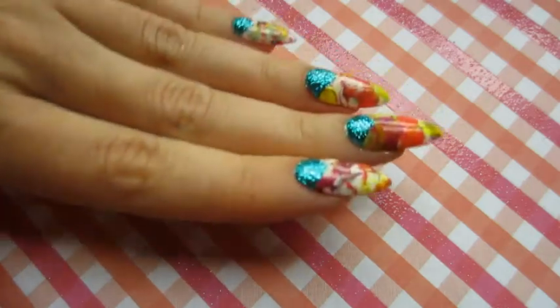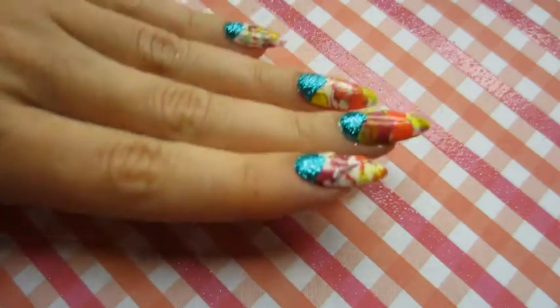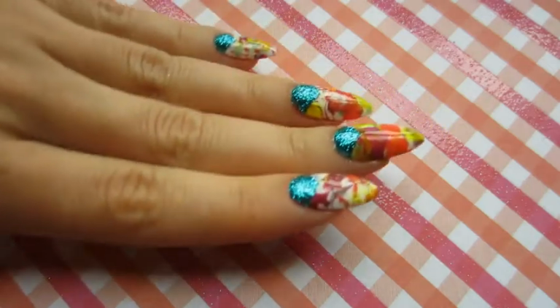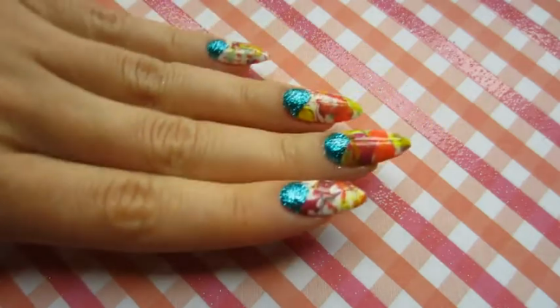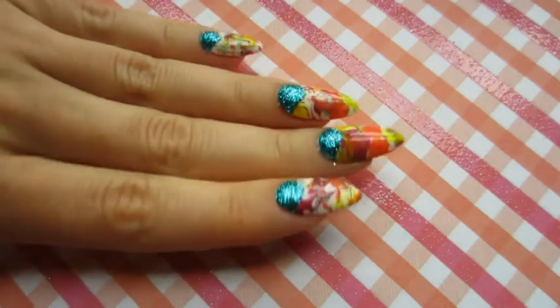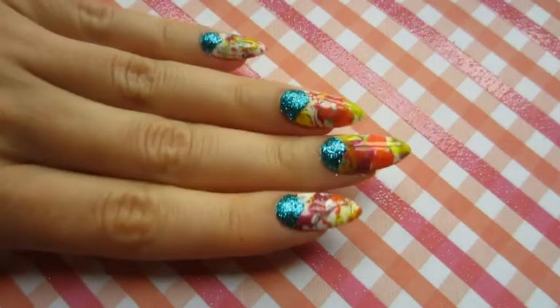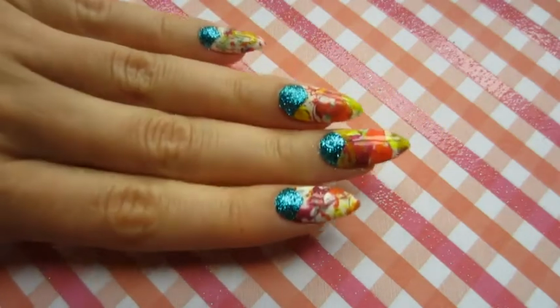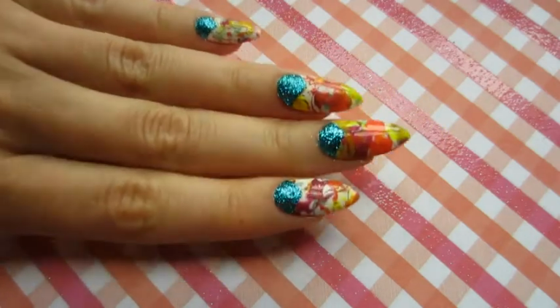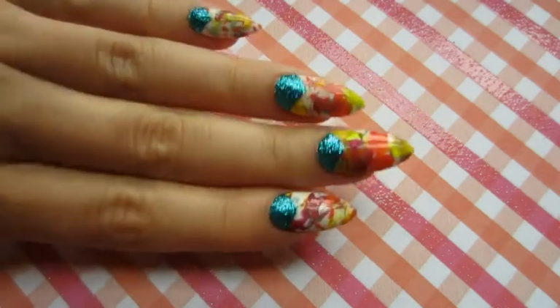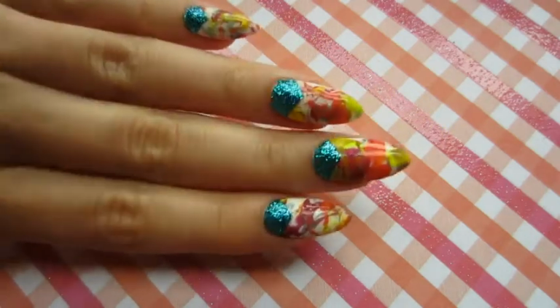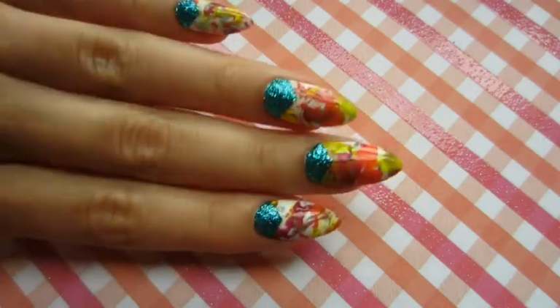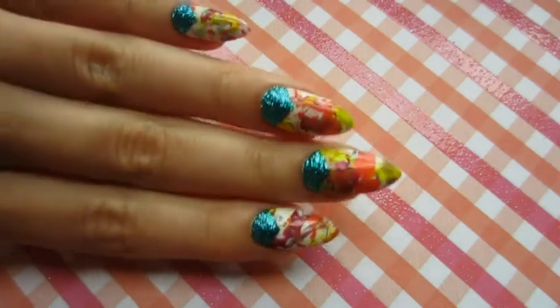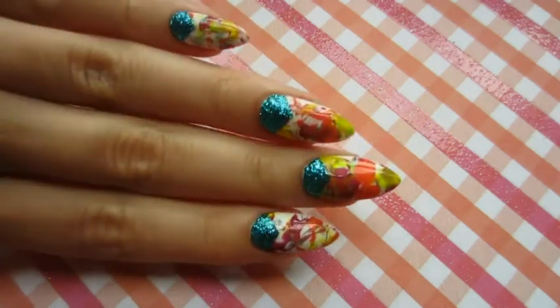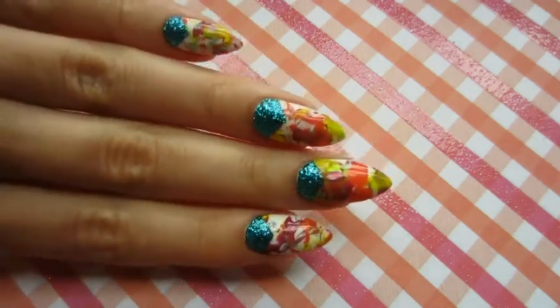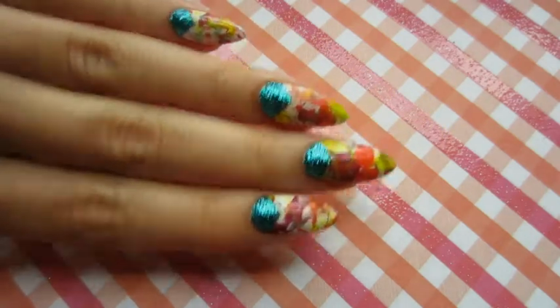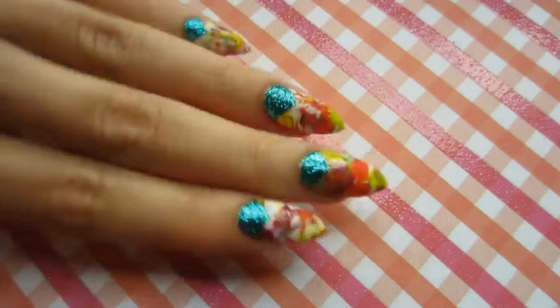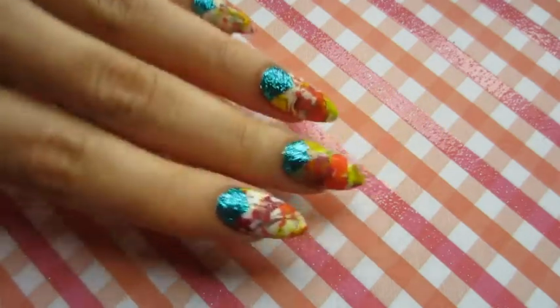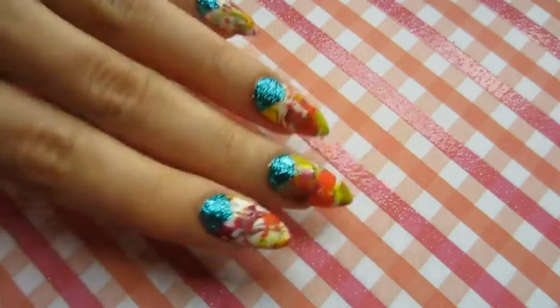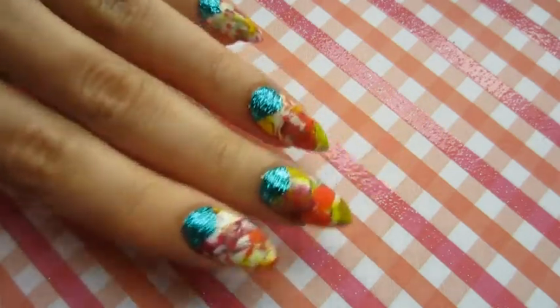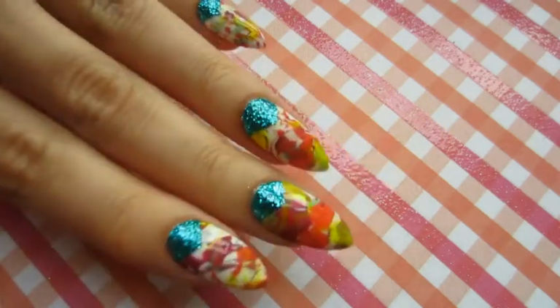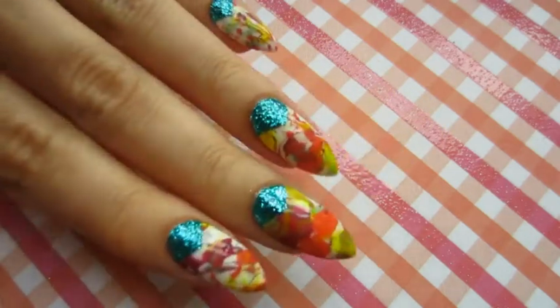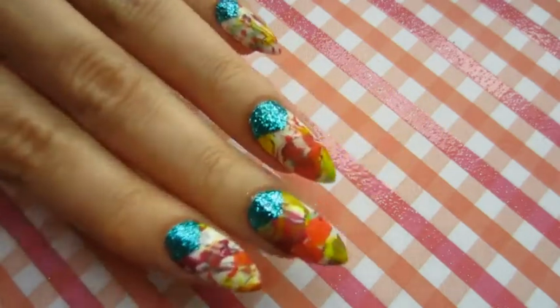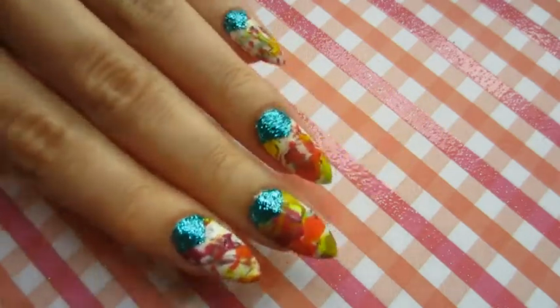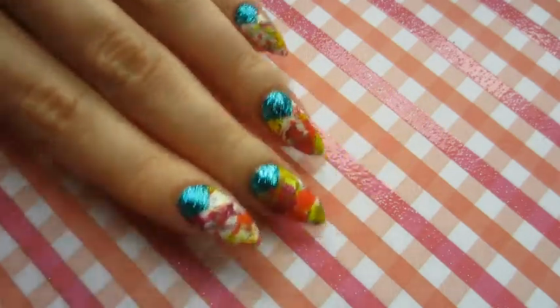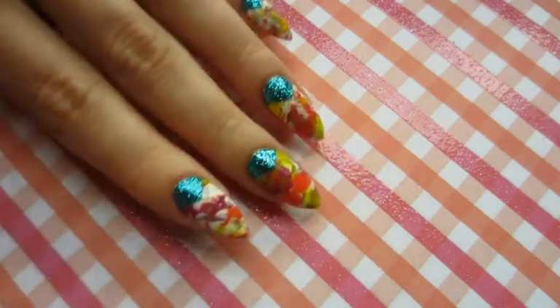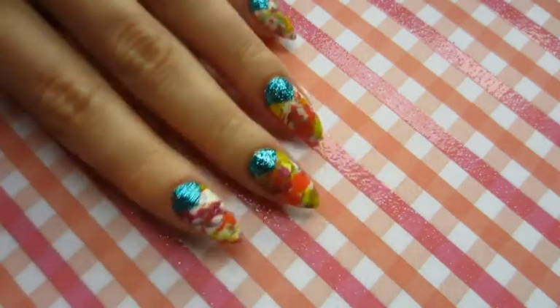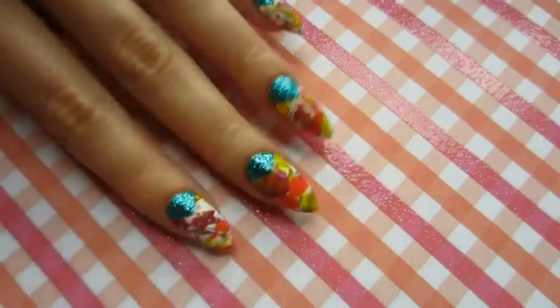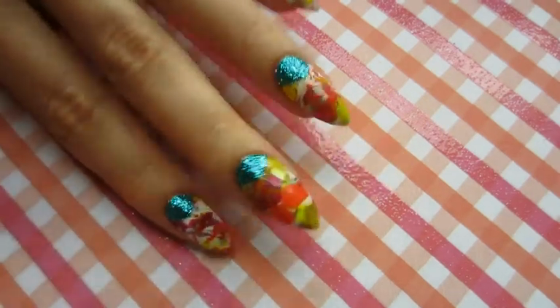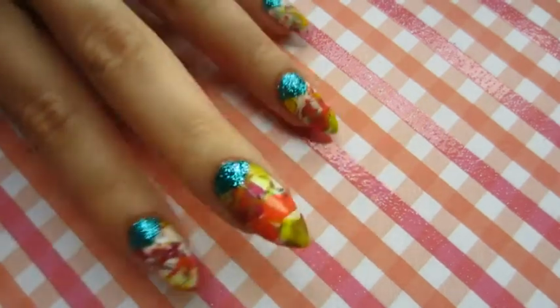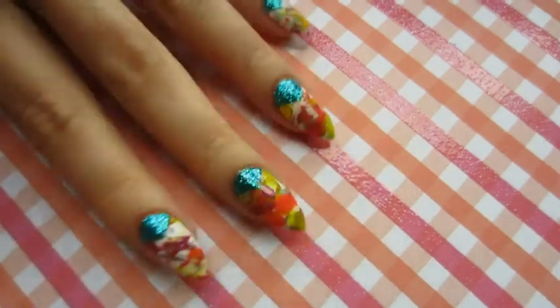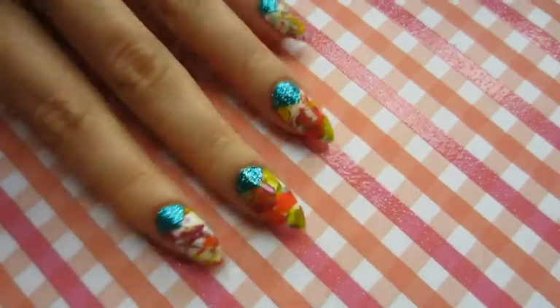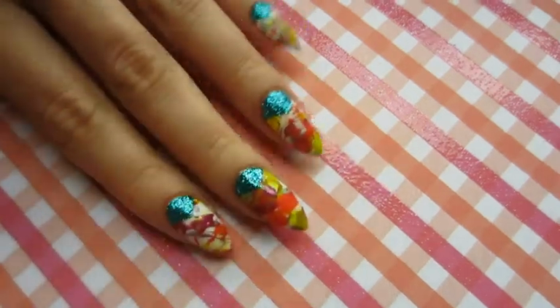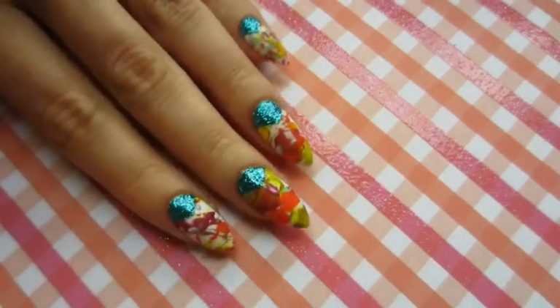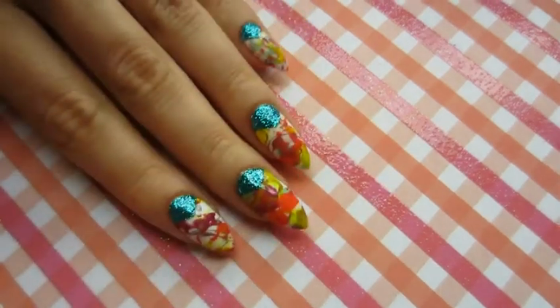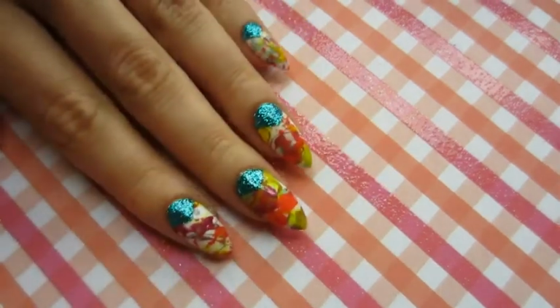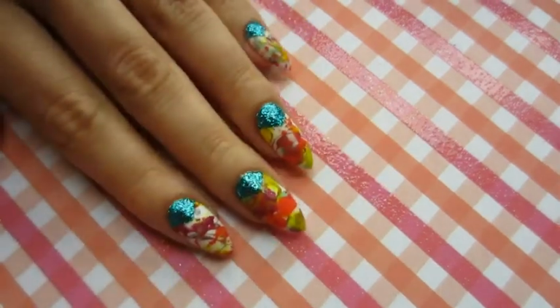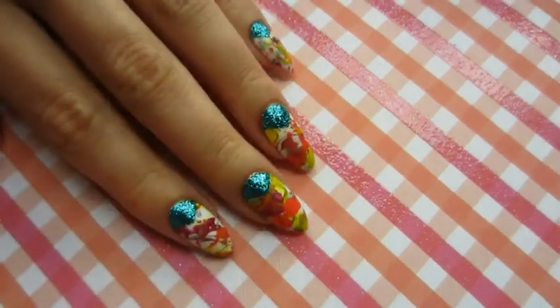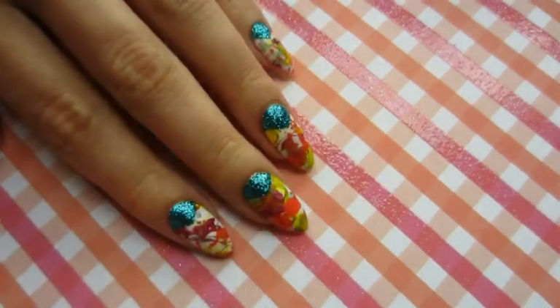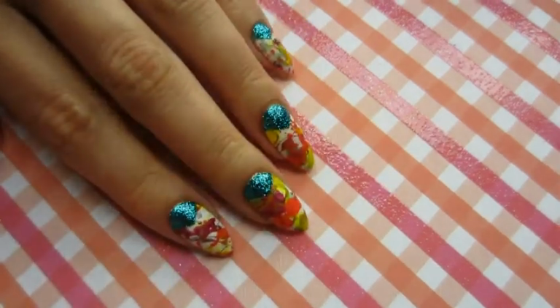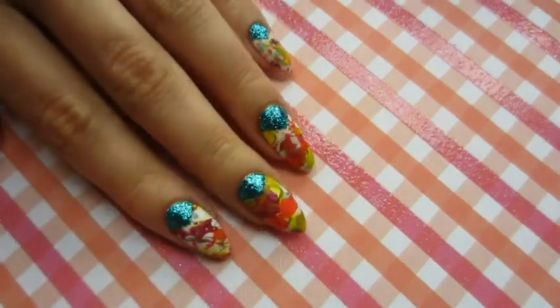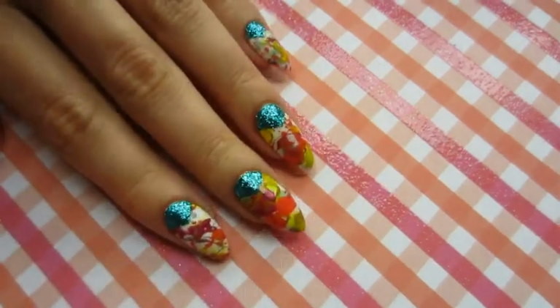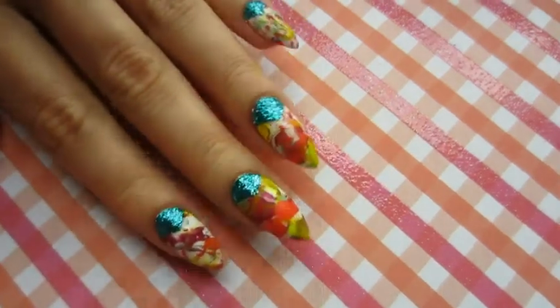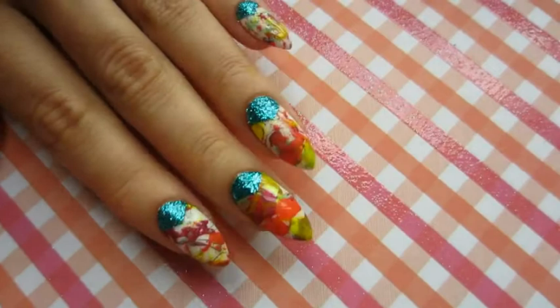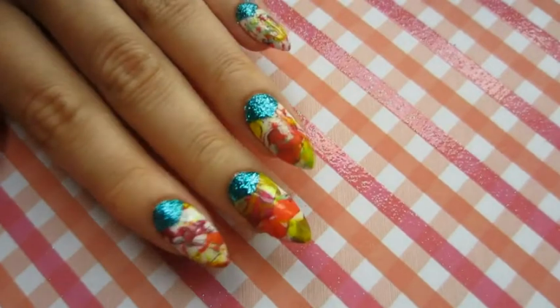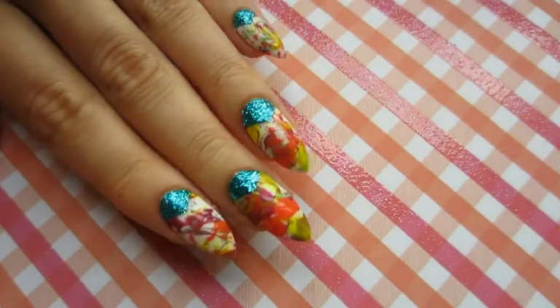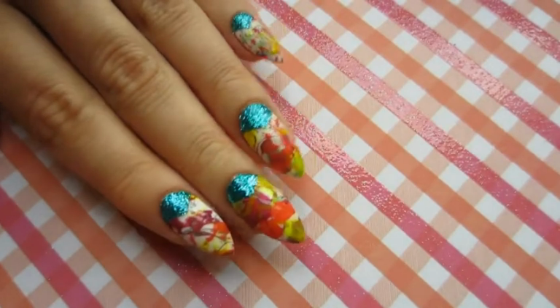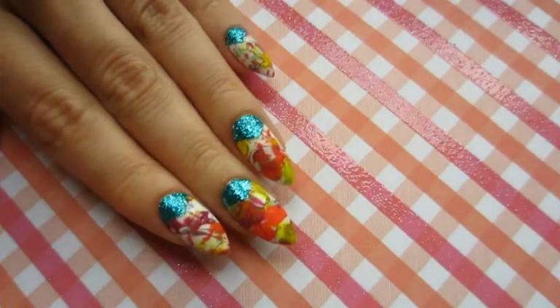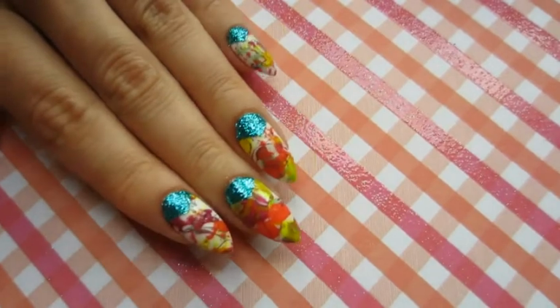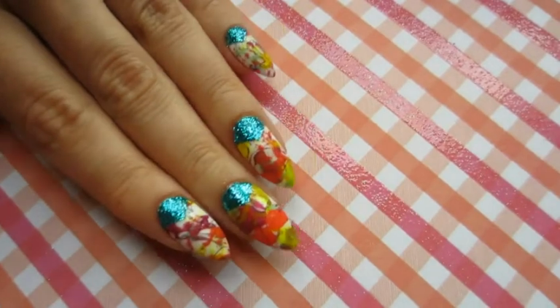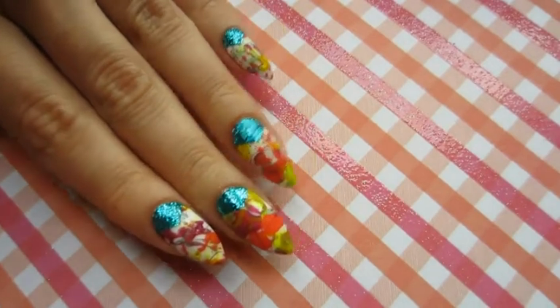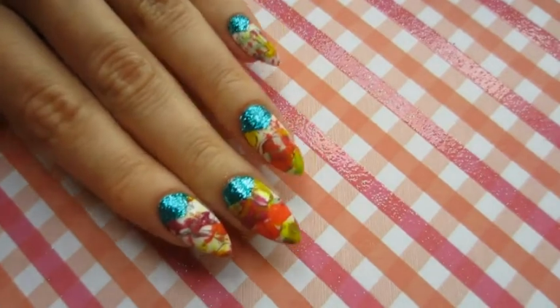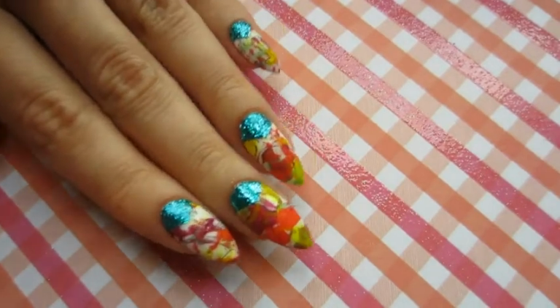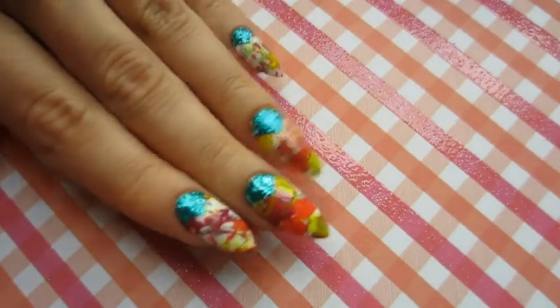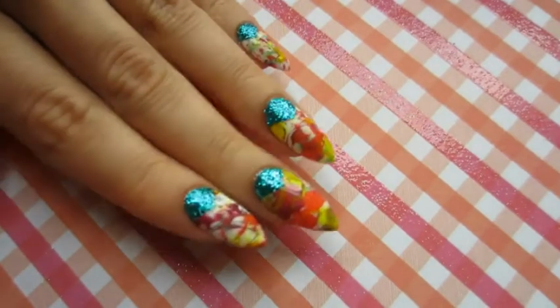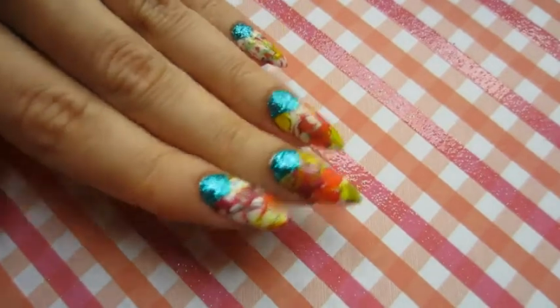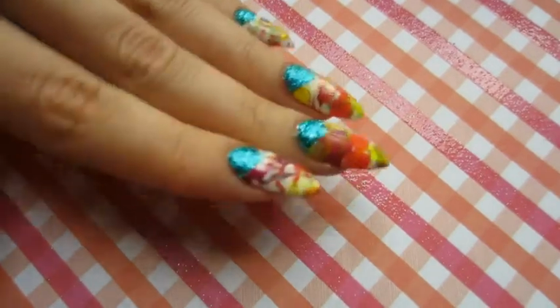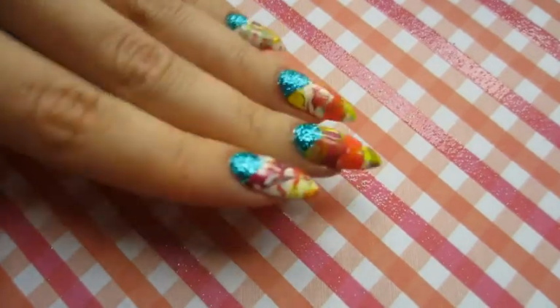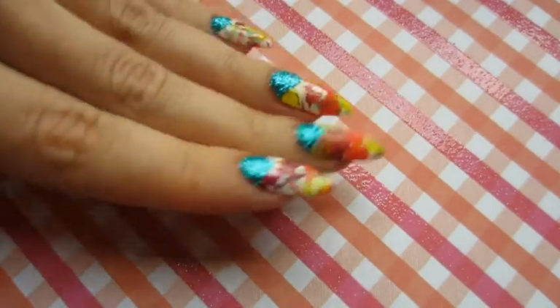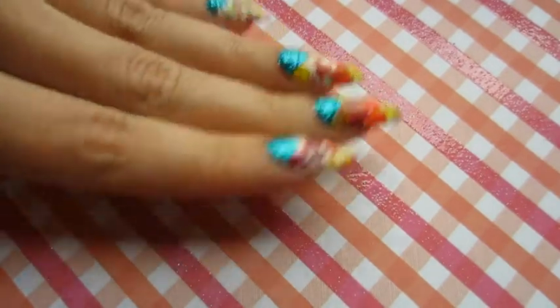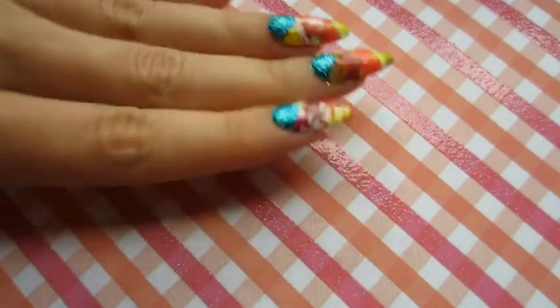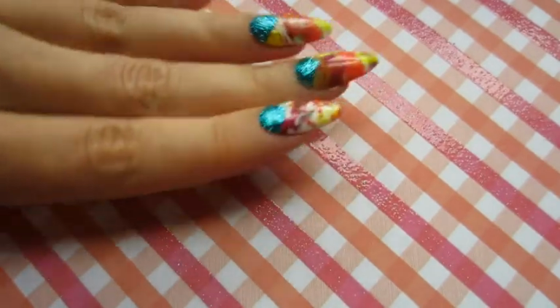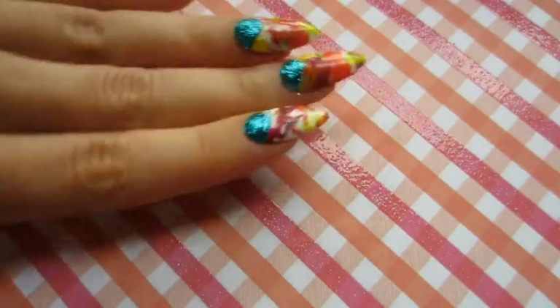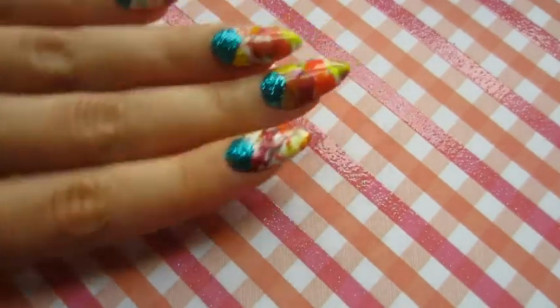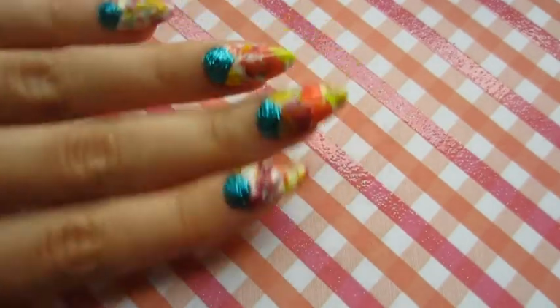Hello everybody! Today I'm making some splash nail art. If you're interested, then keep watching!